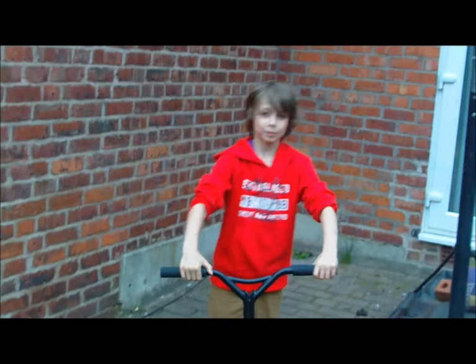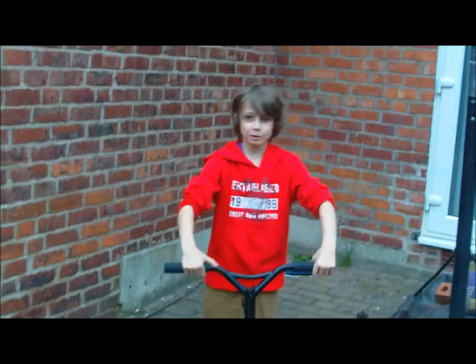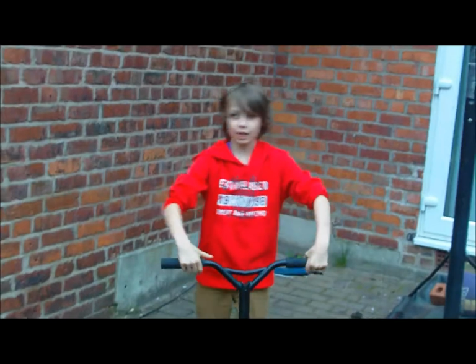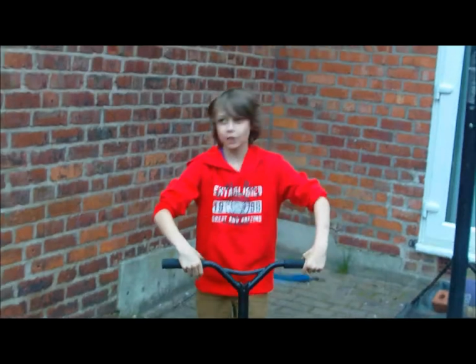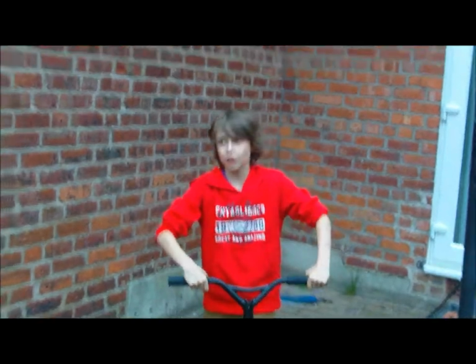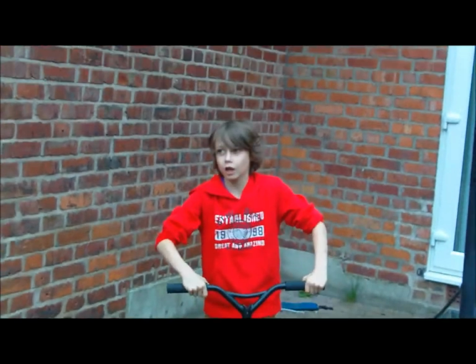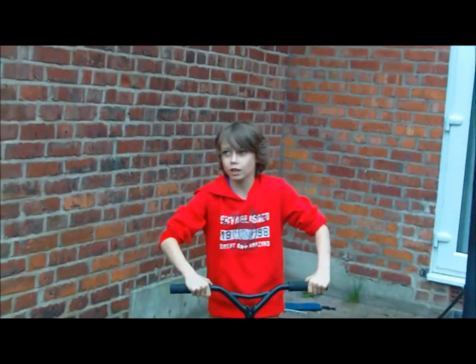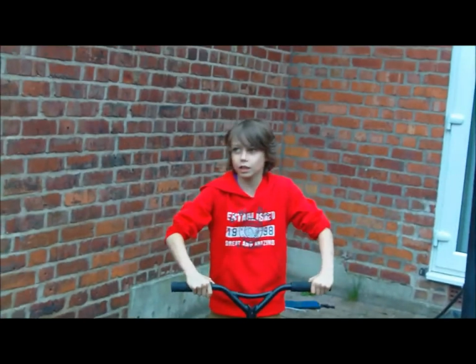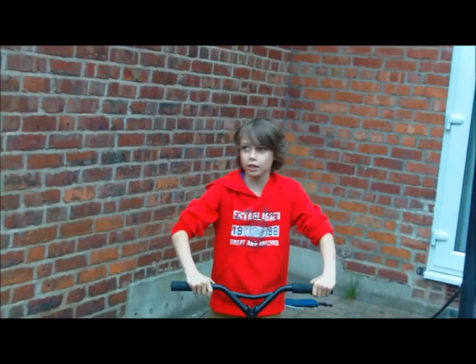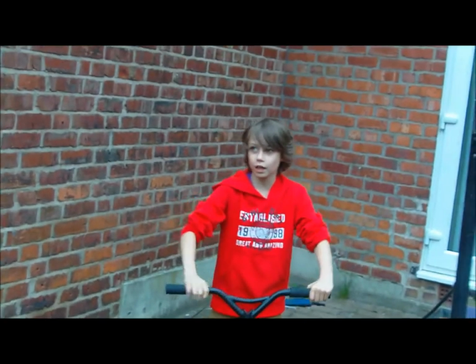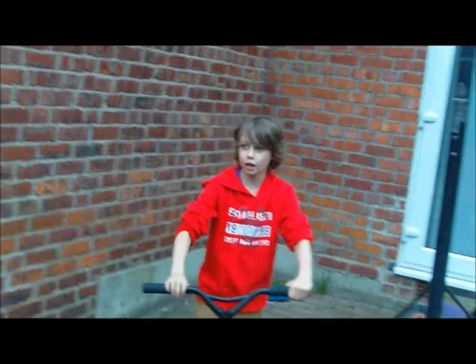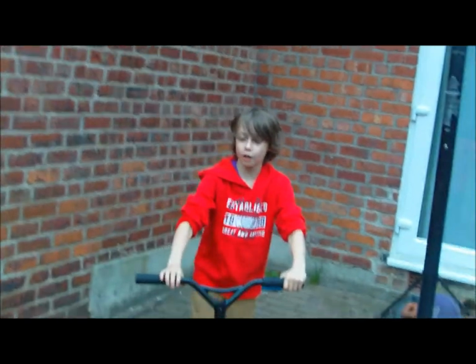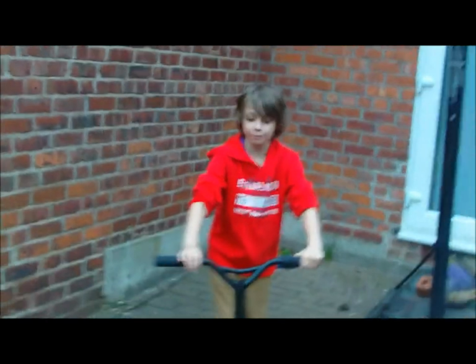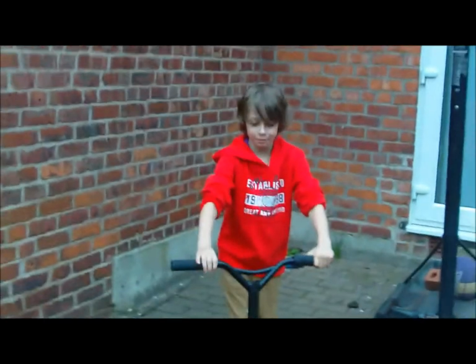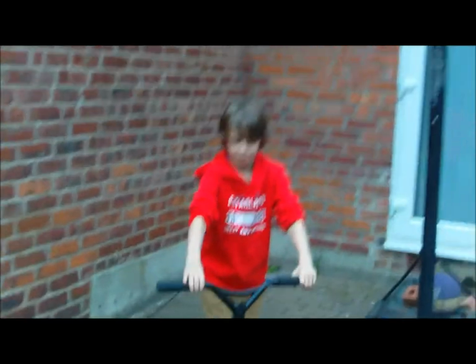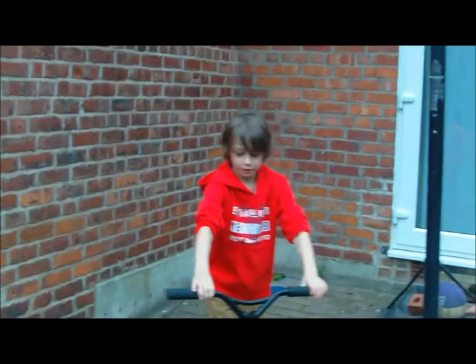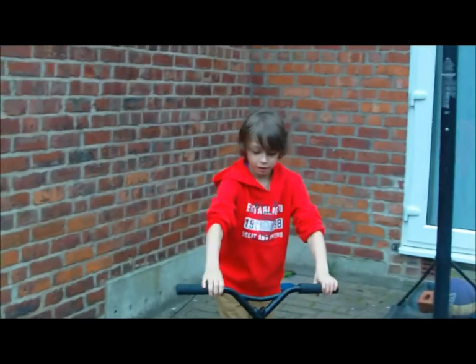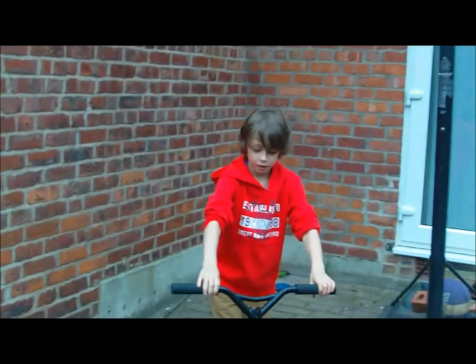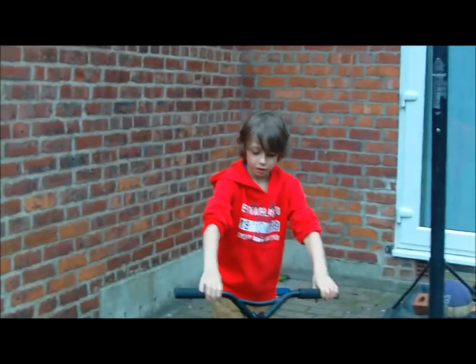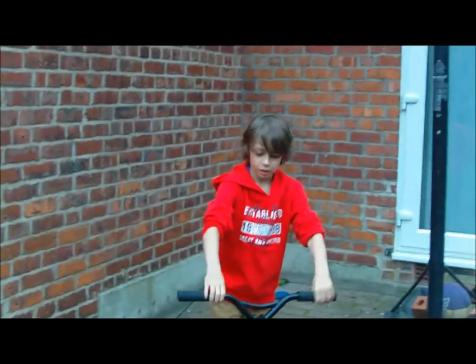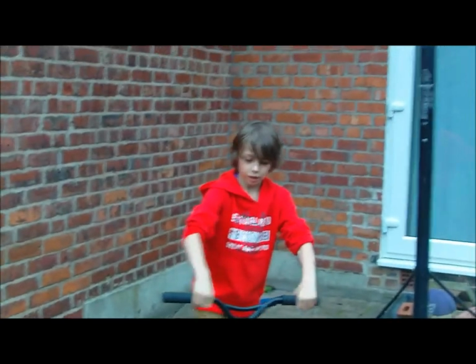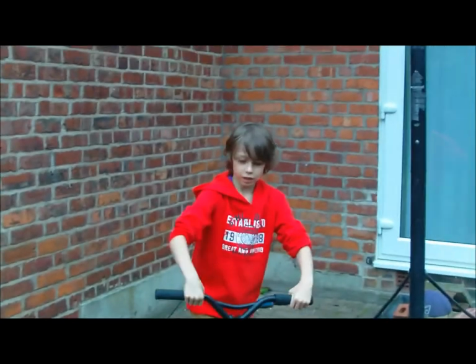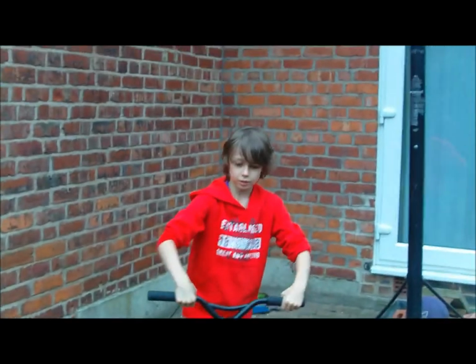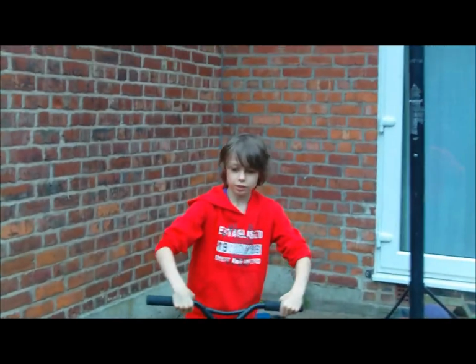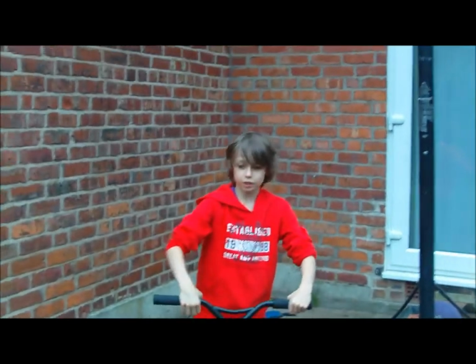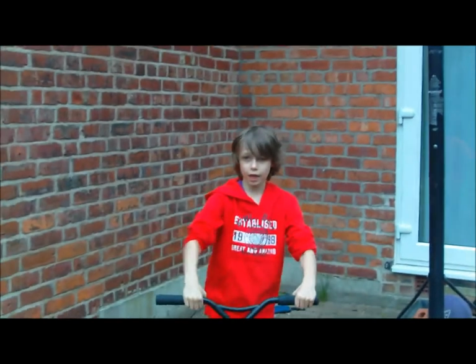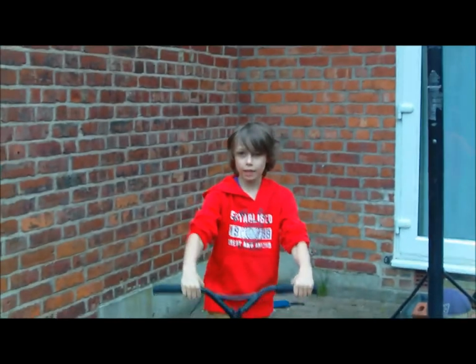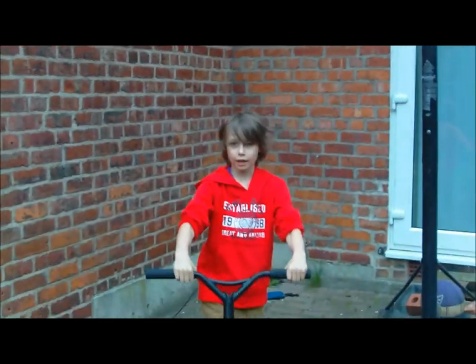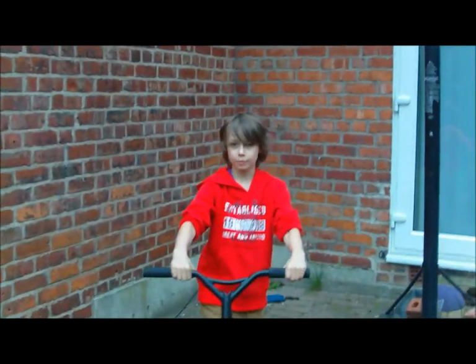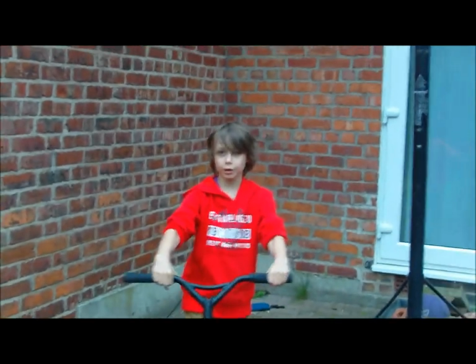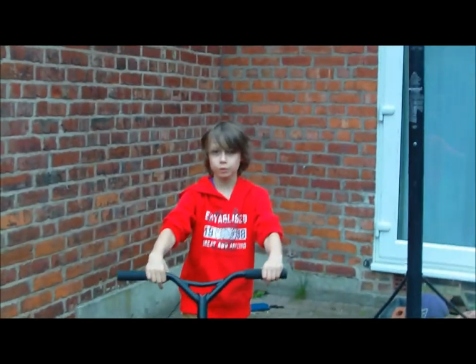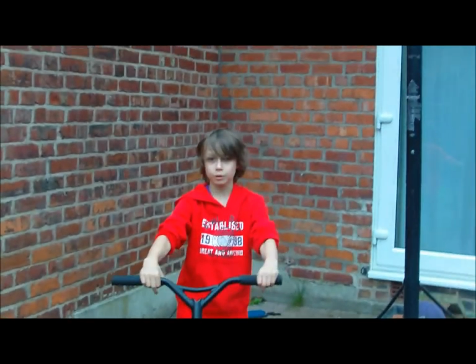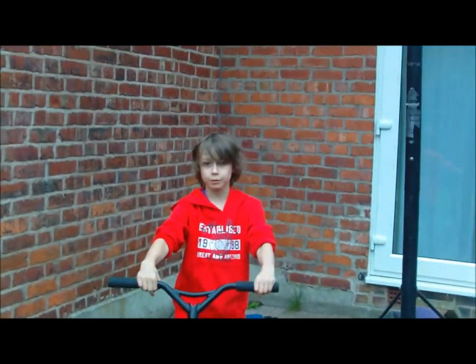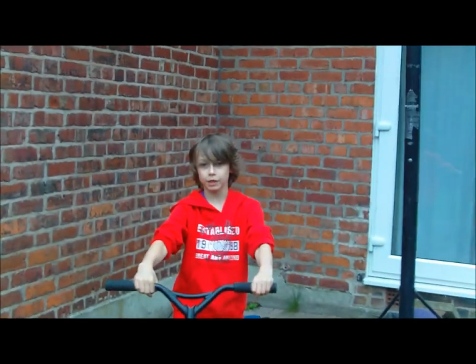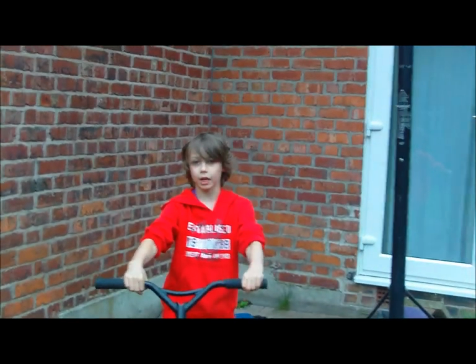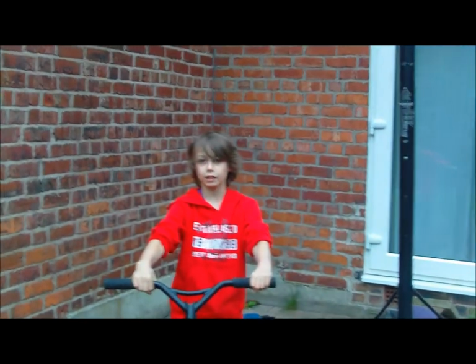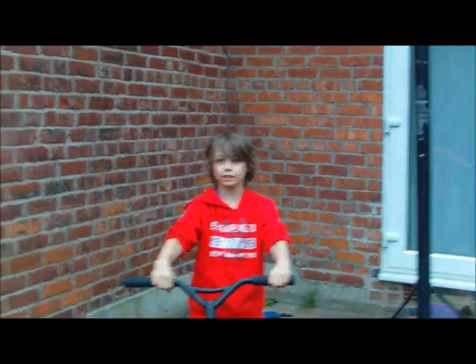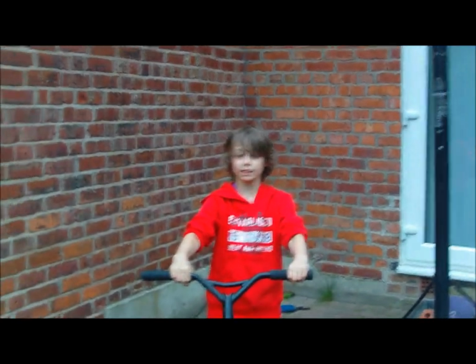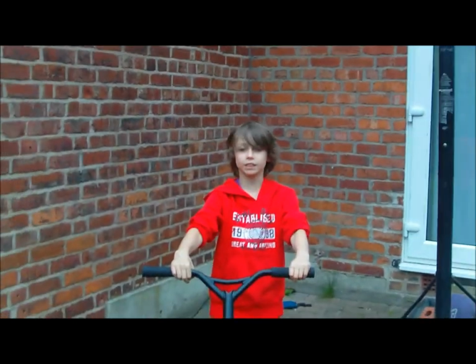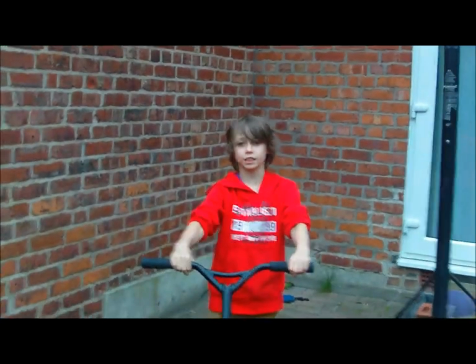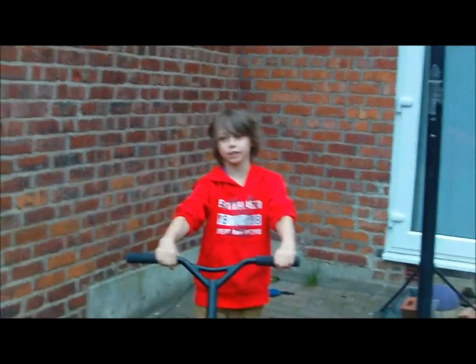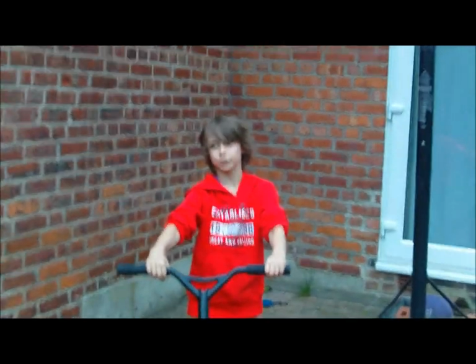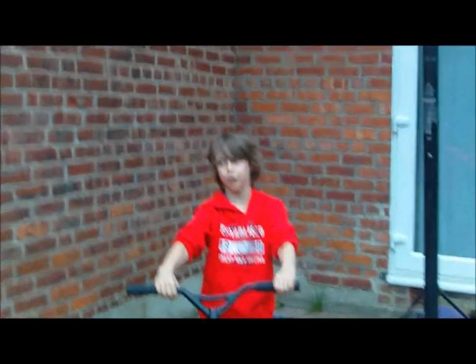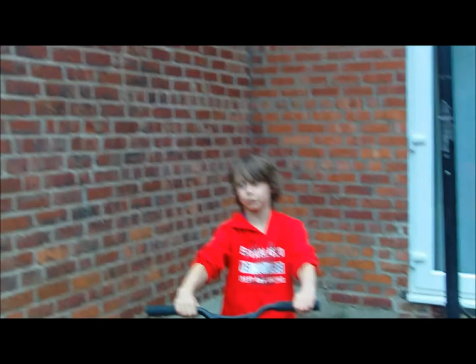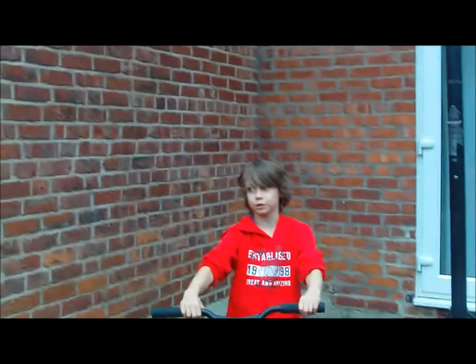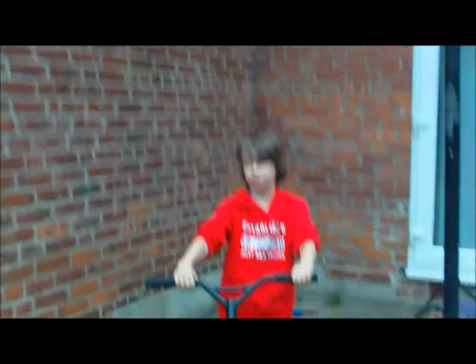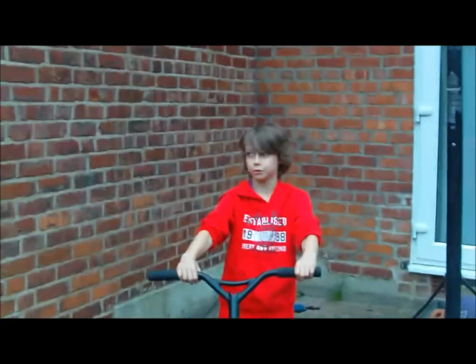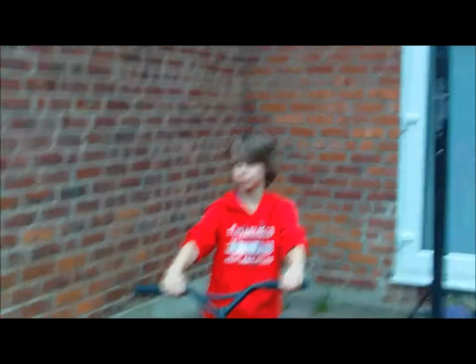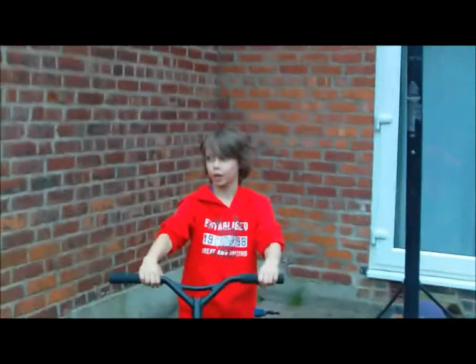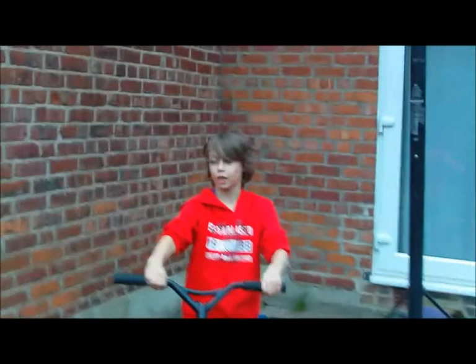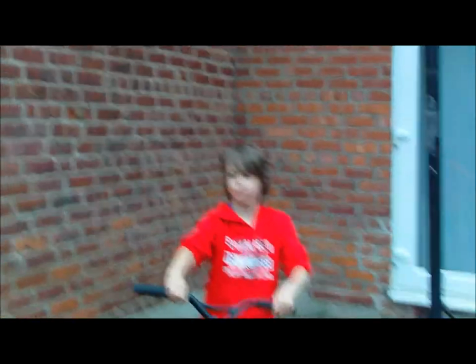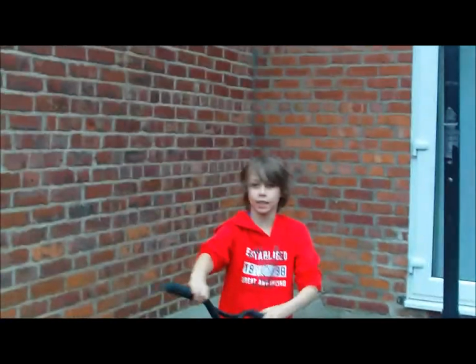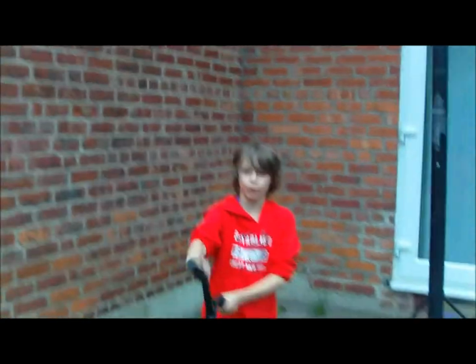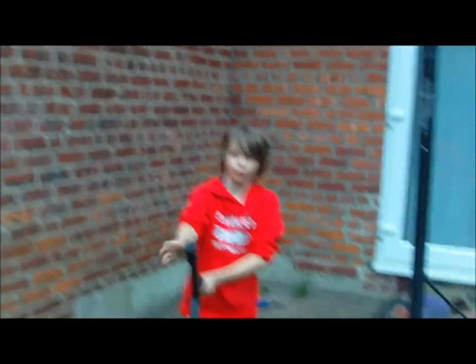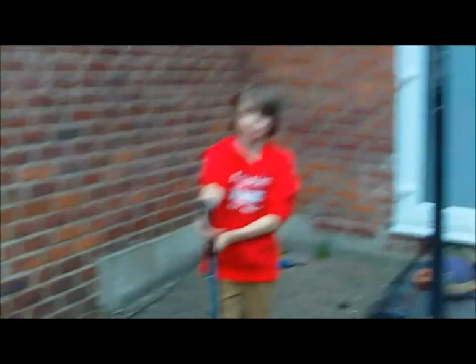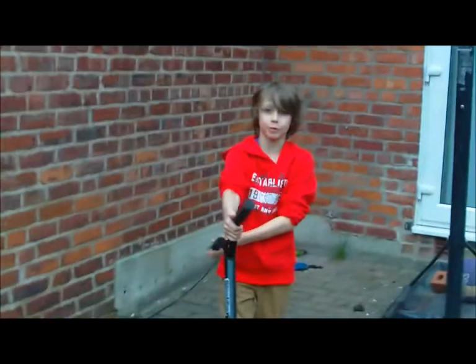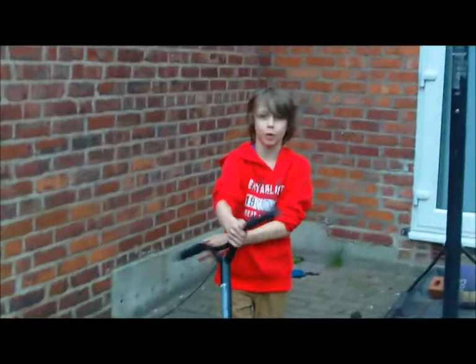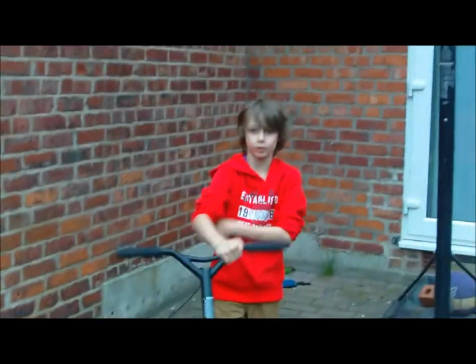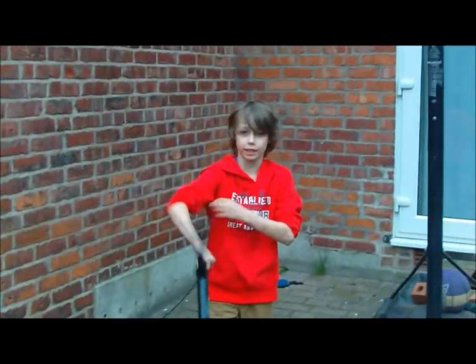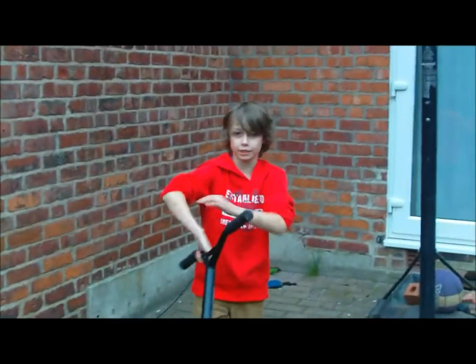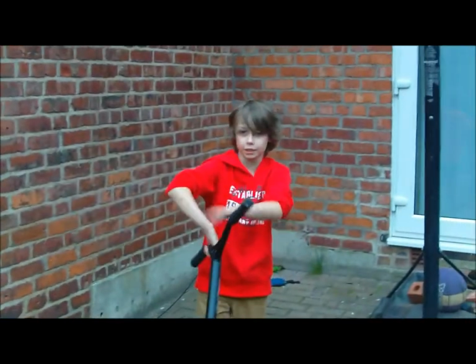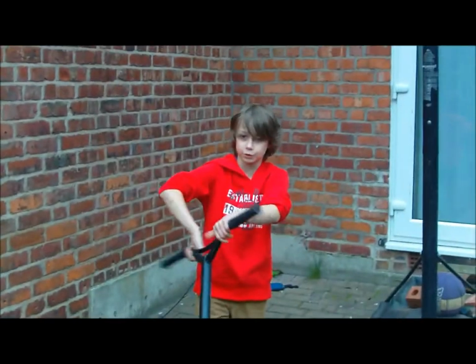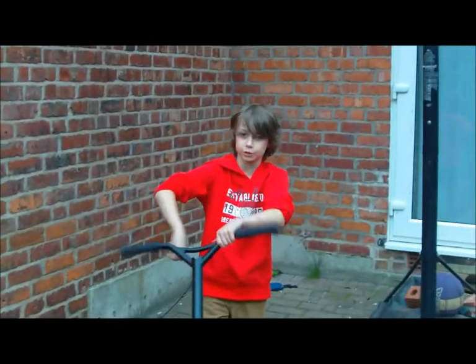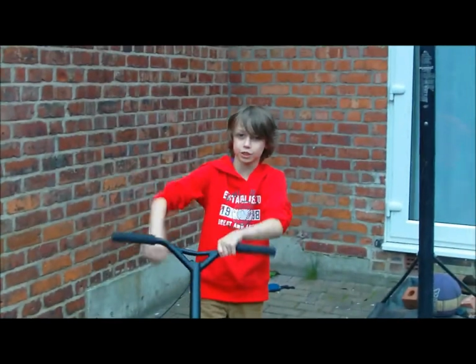My name is Dan Curley, and today I'm going to be teaching you how to tail on a scooter.